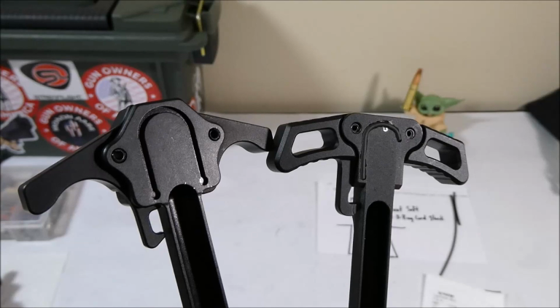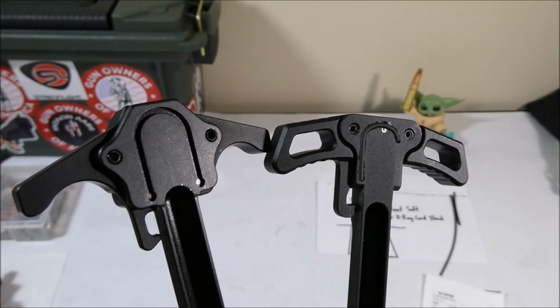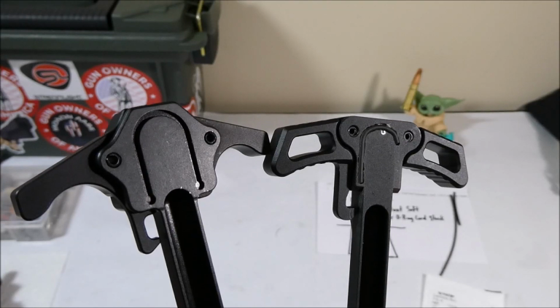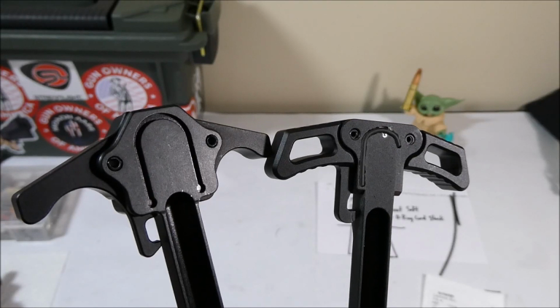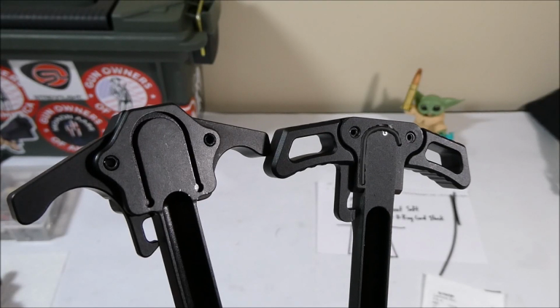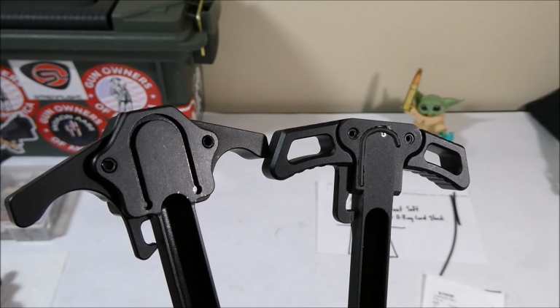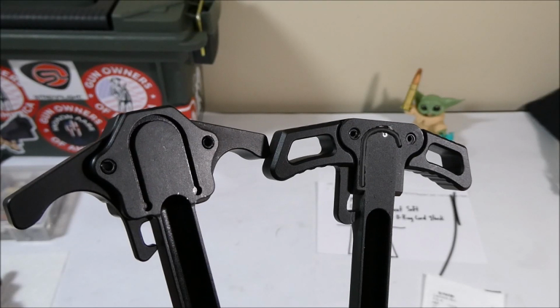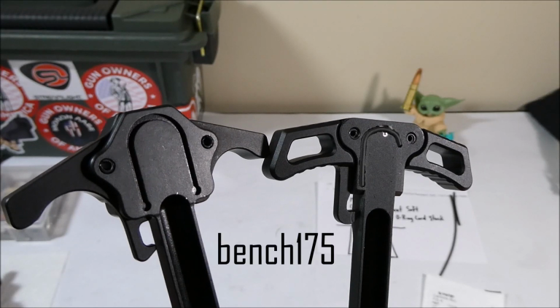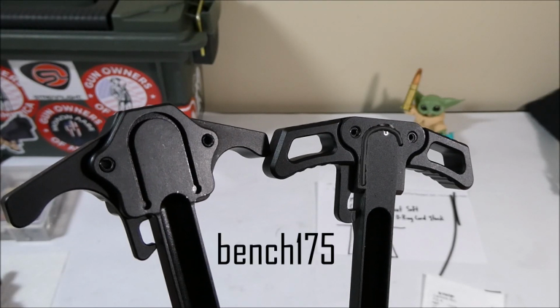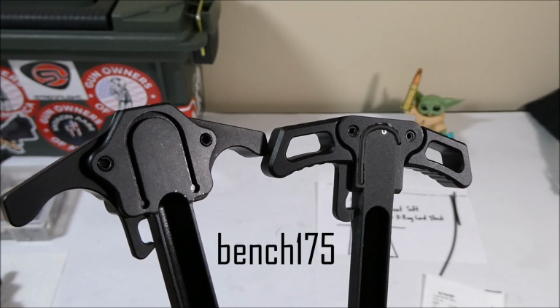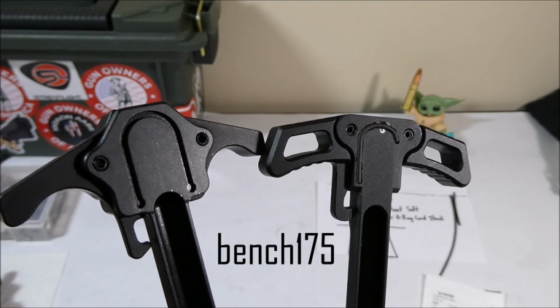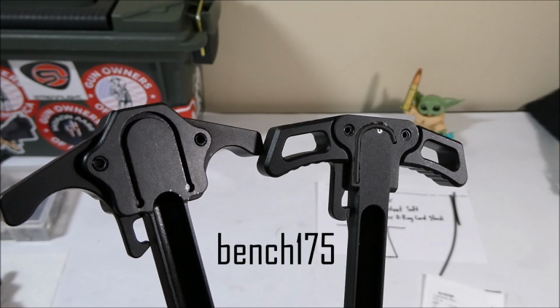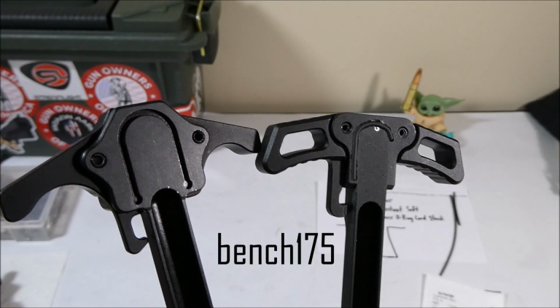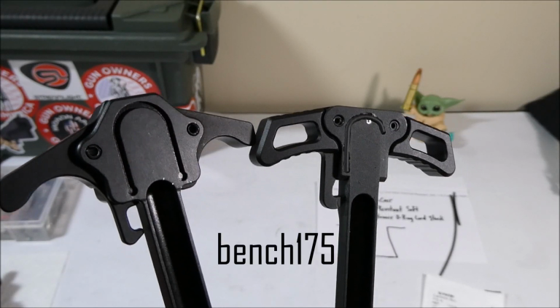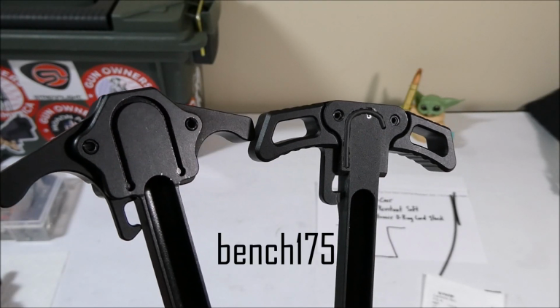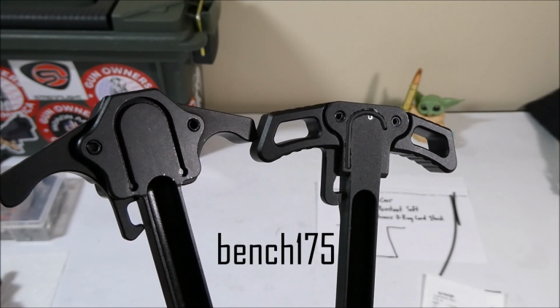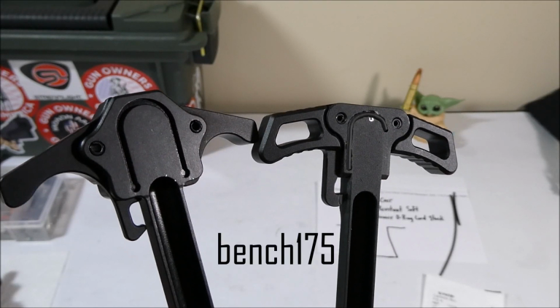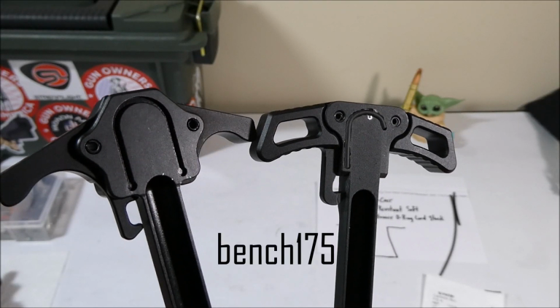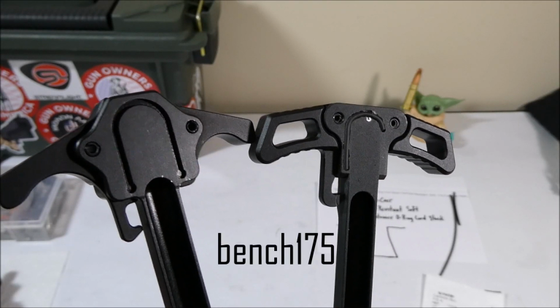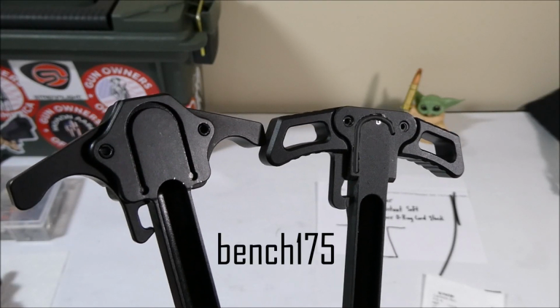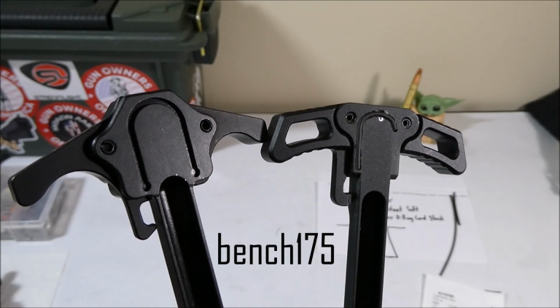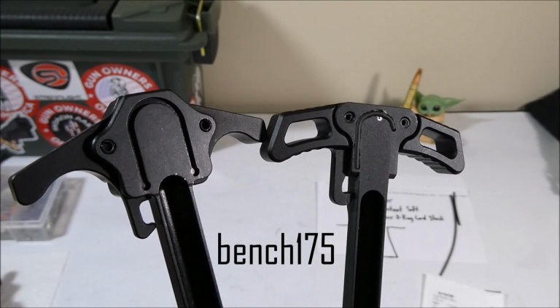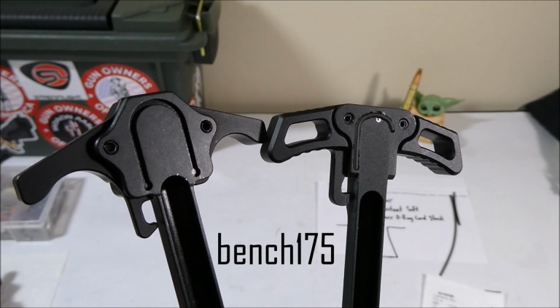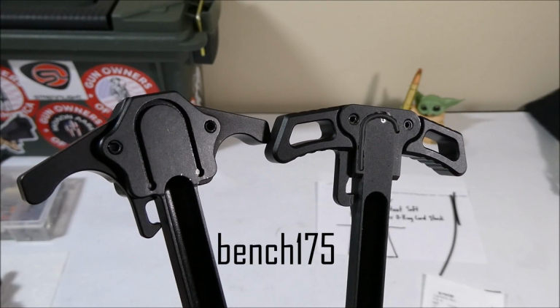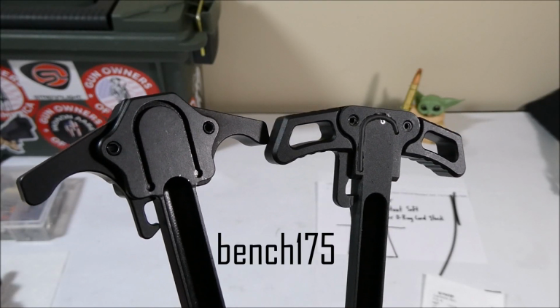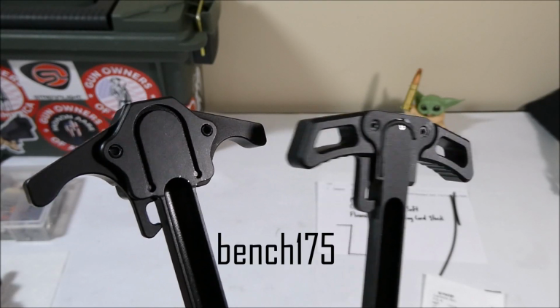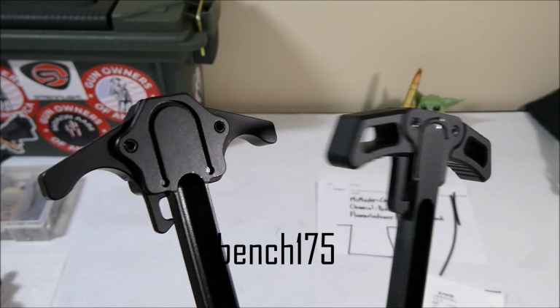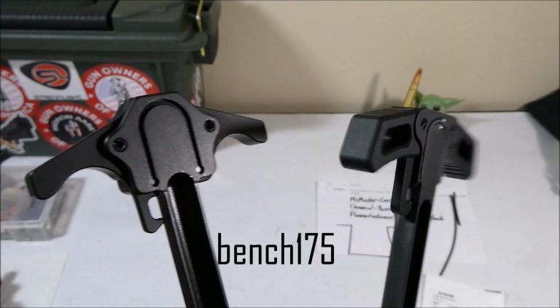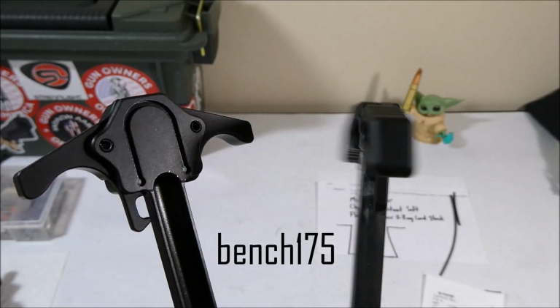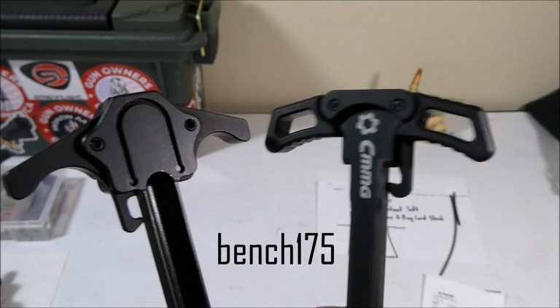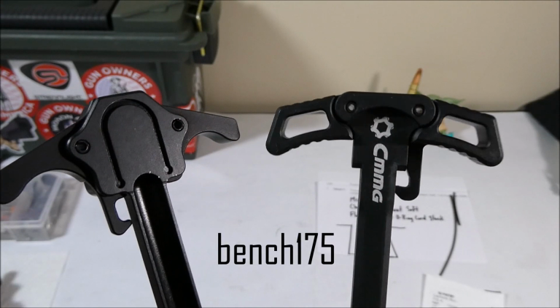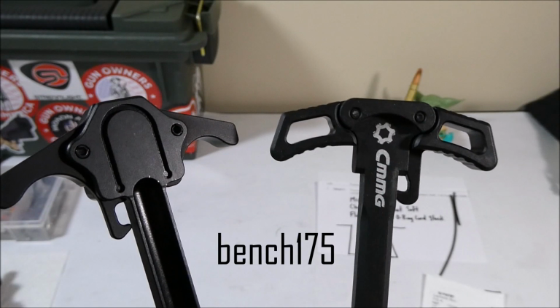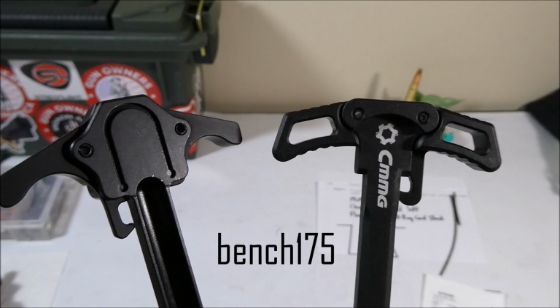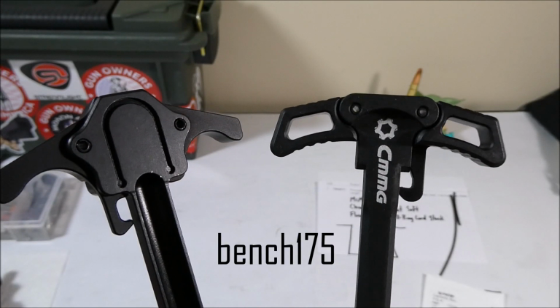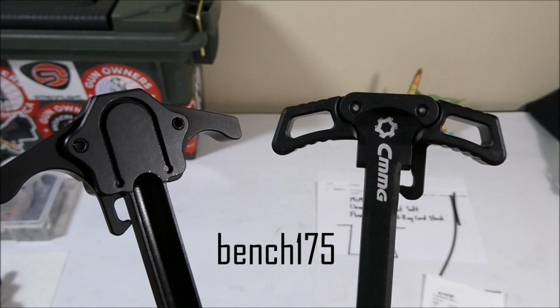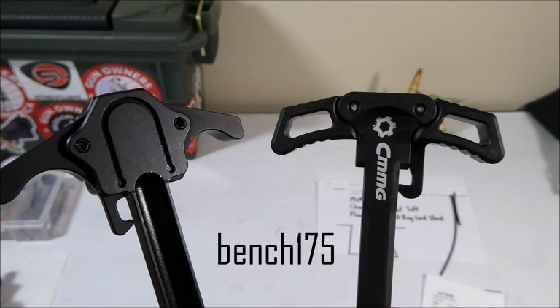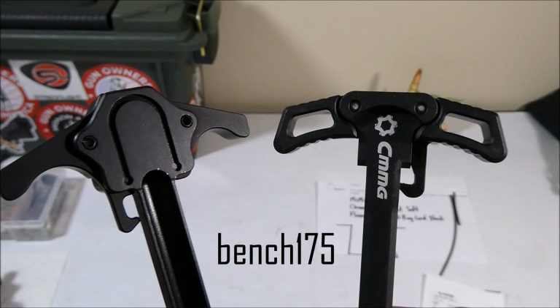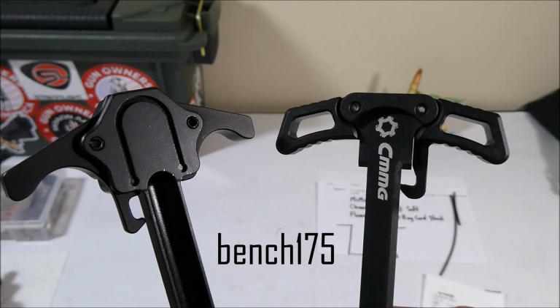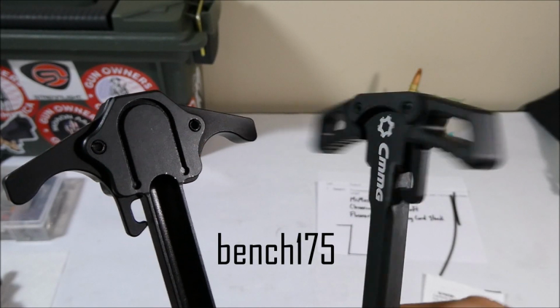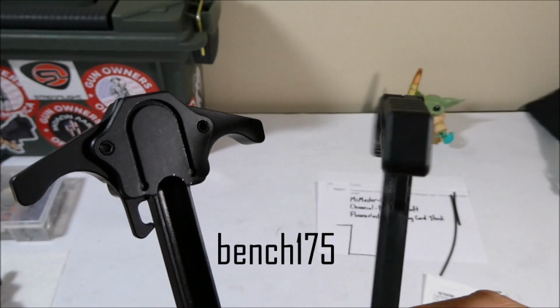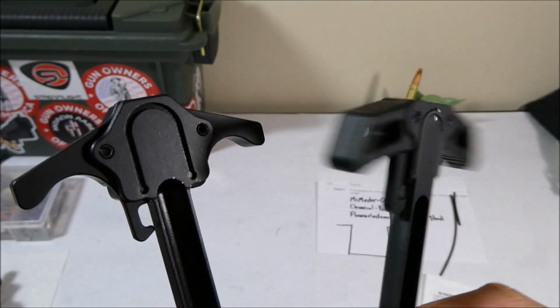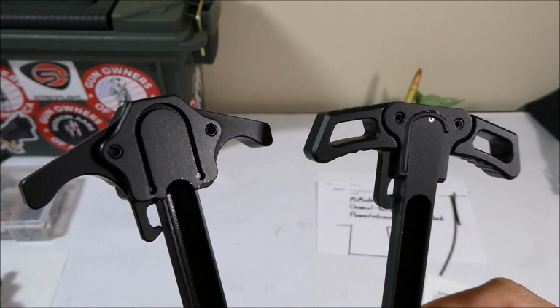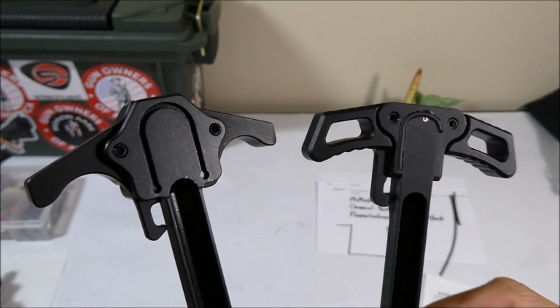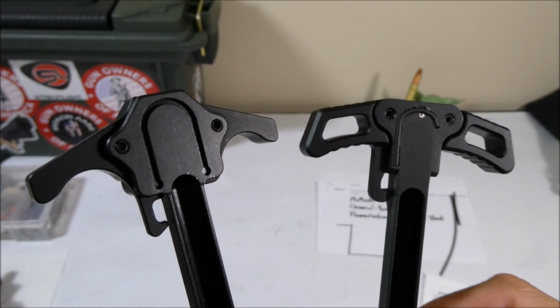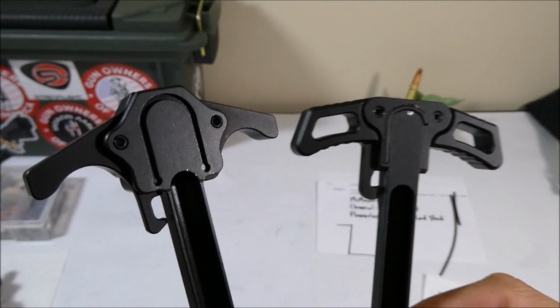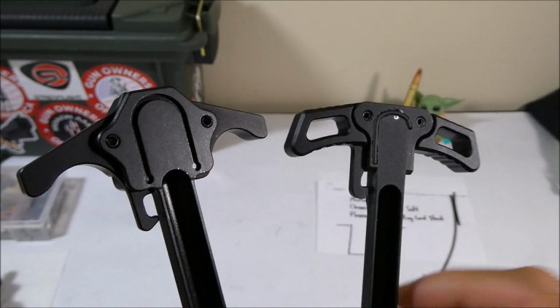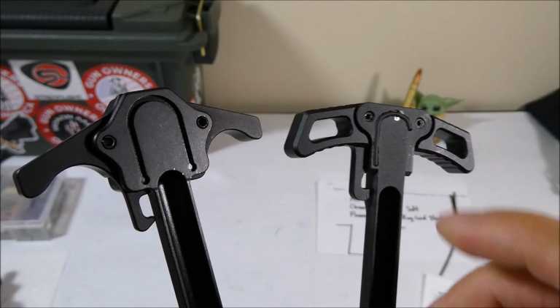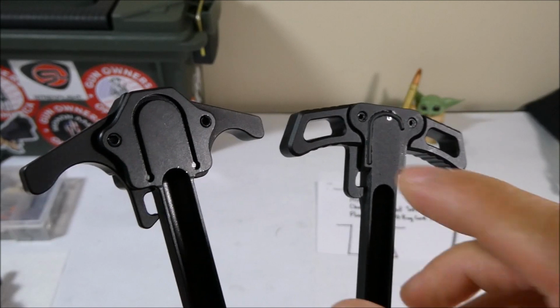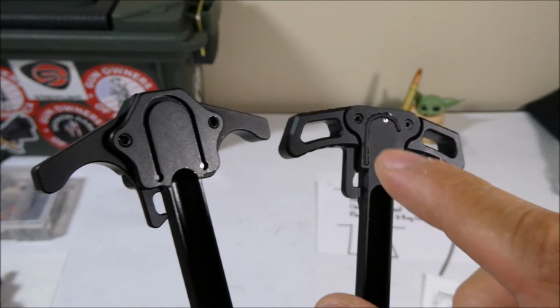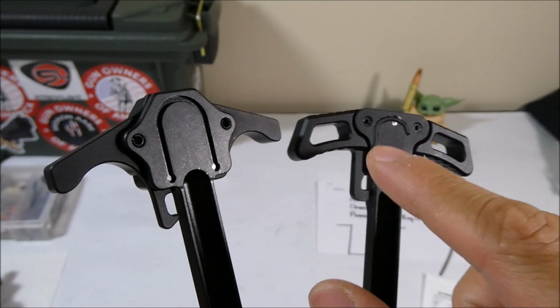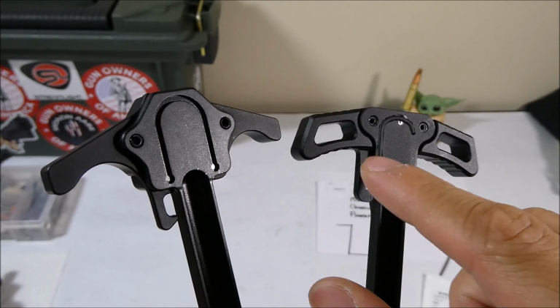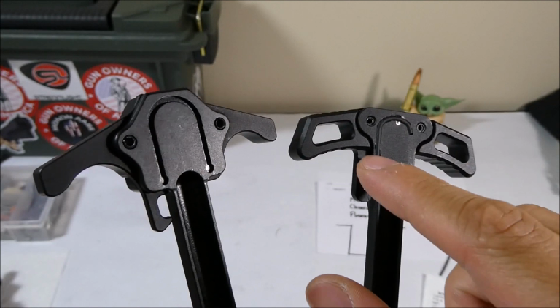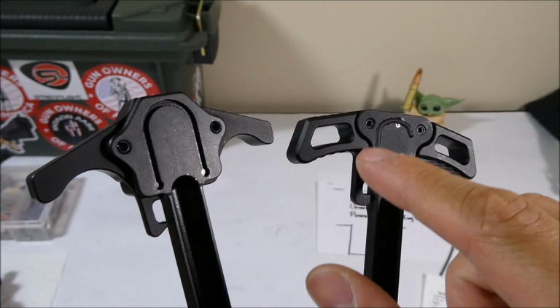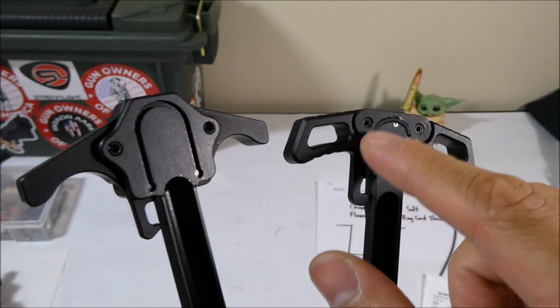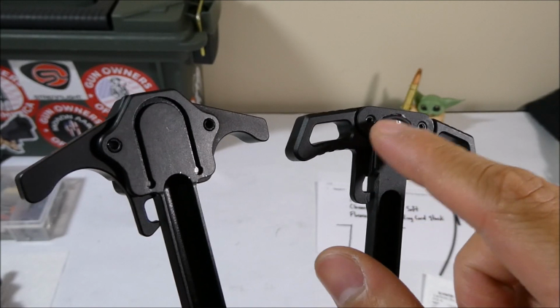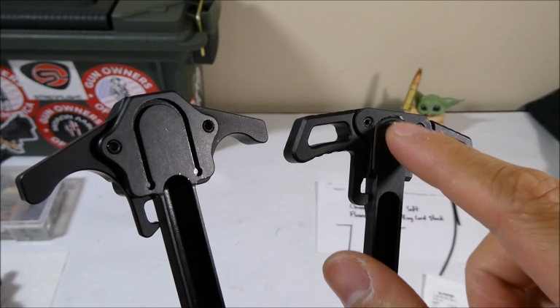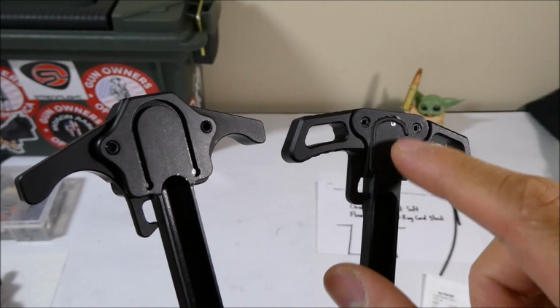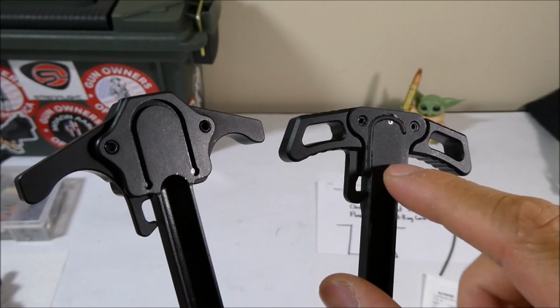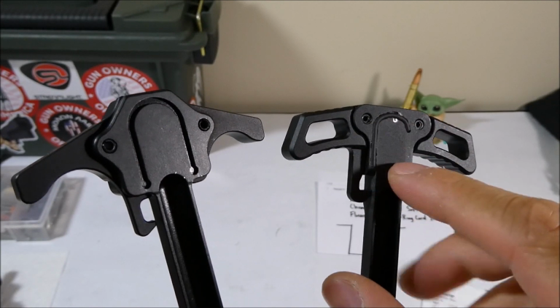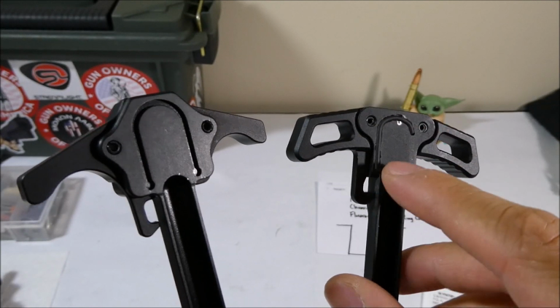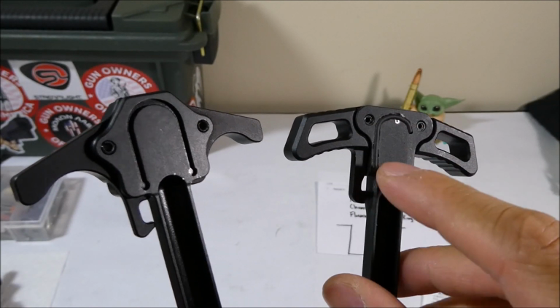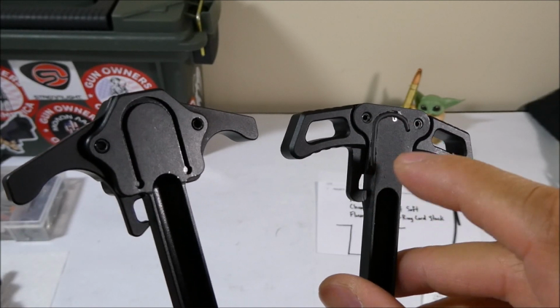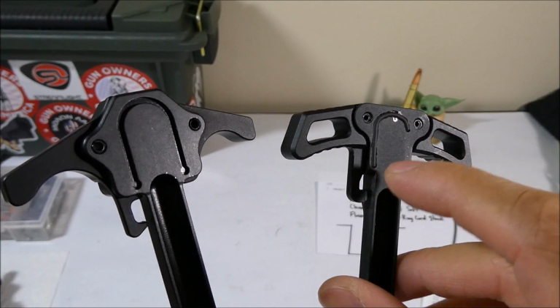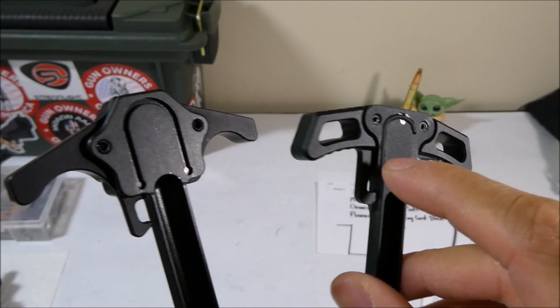What's up guys, it's Joseph, and this is going to be a quick video on how I turned this CMMG charging handle into a gas-defeating charging handle.